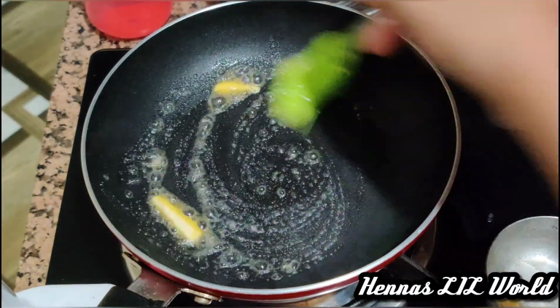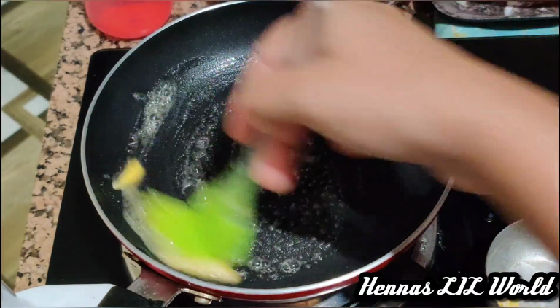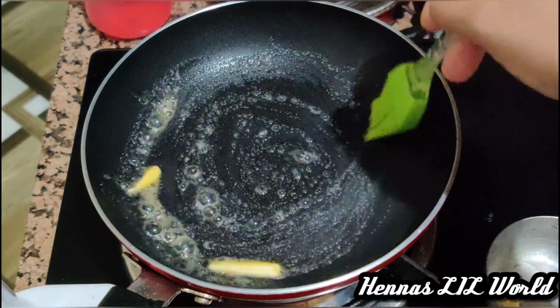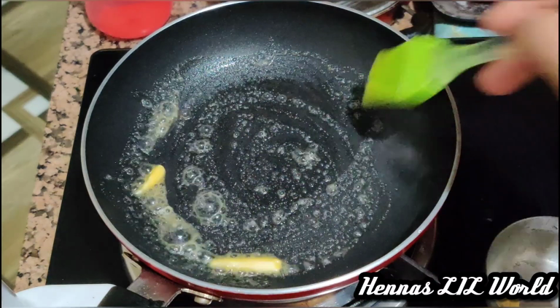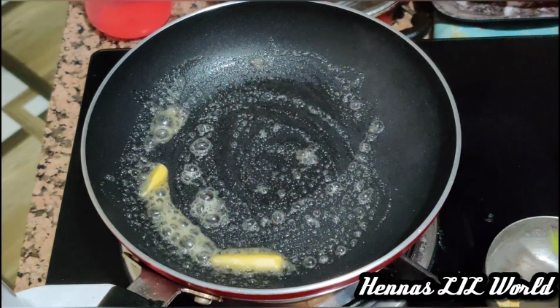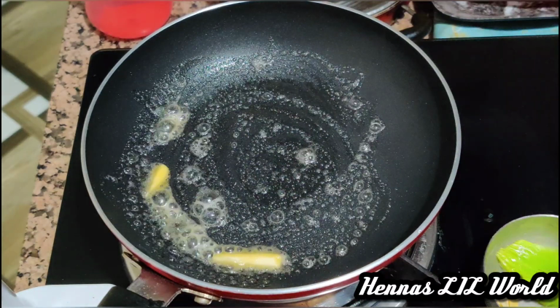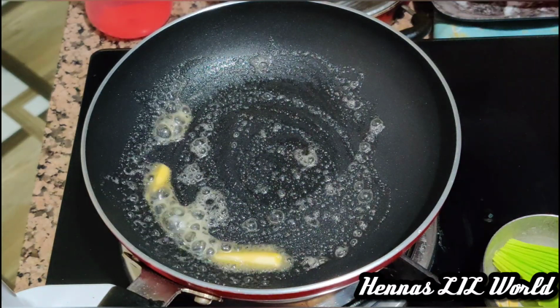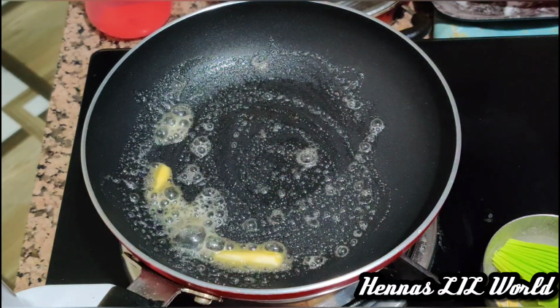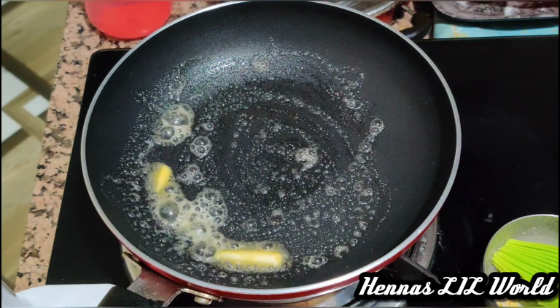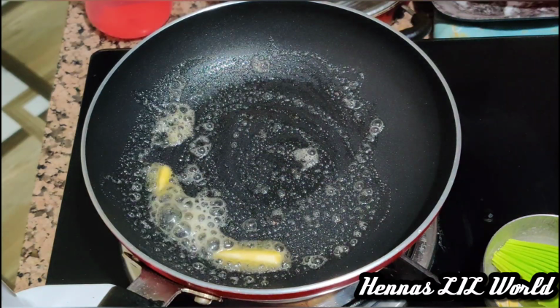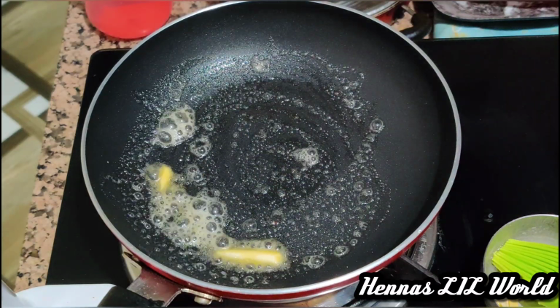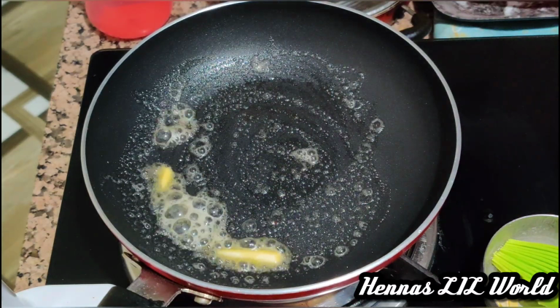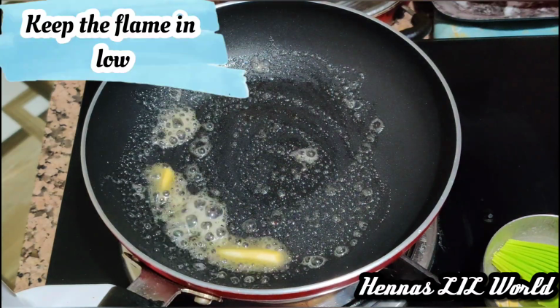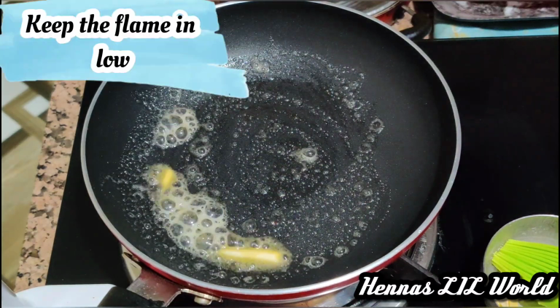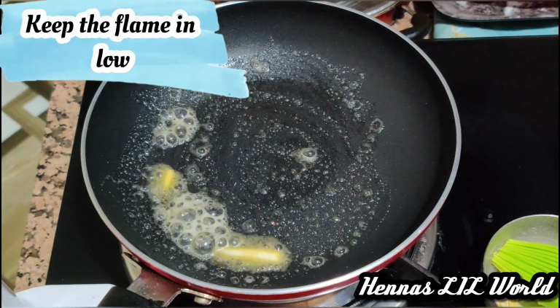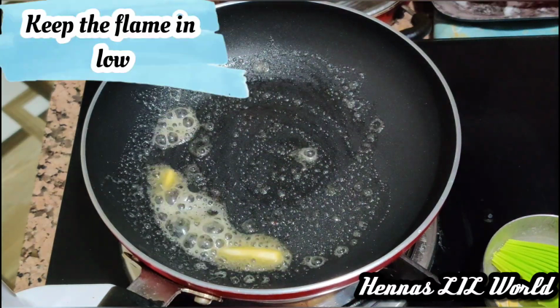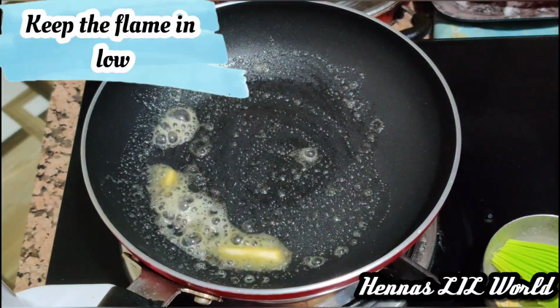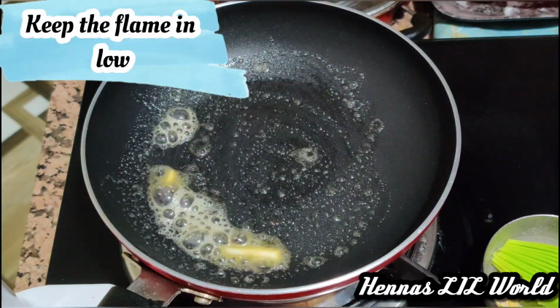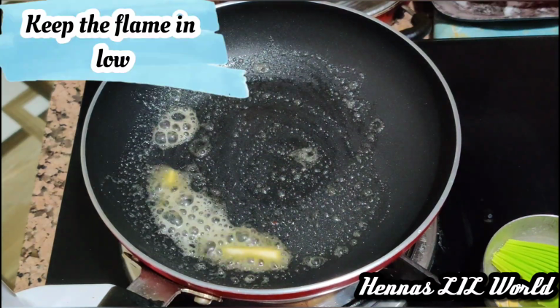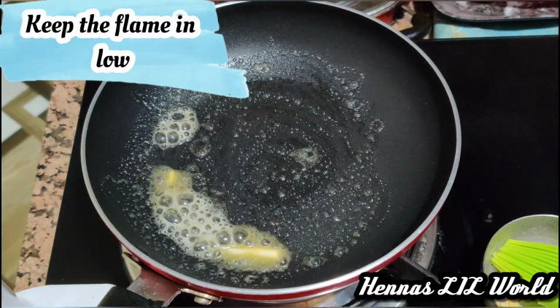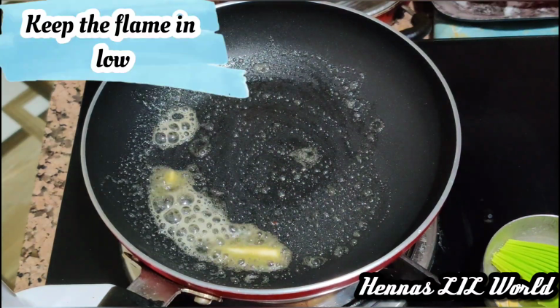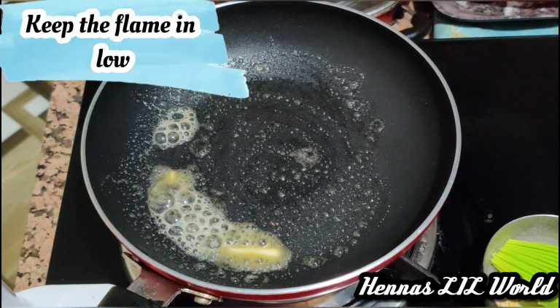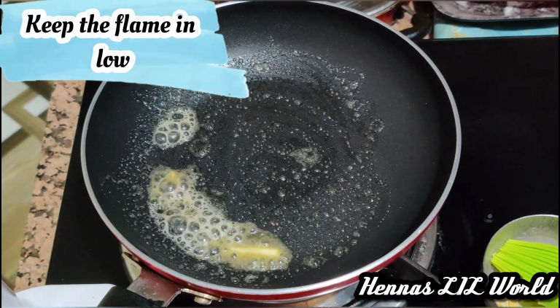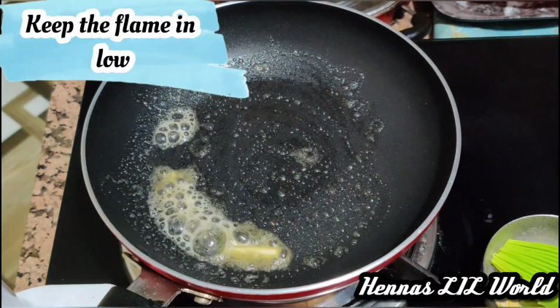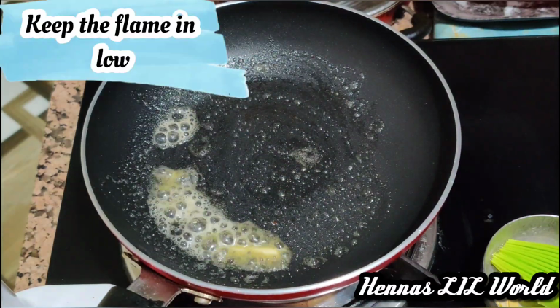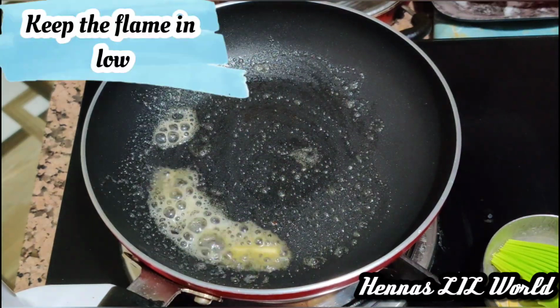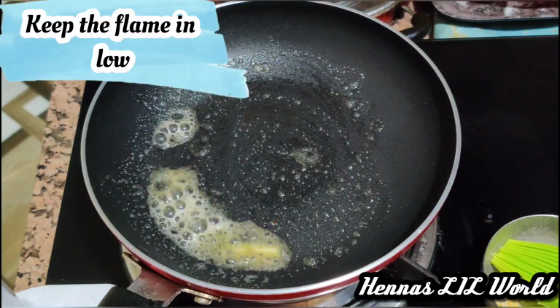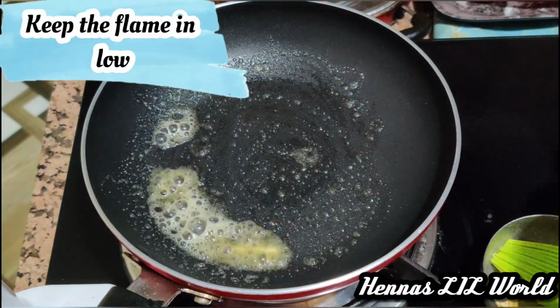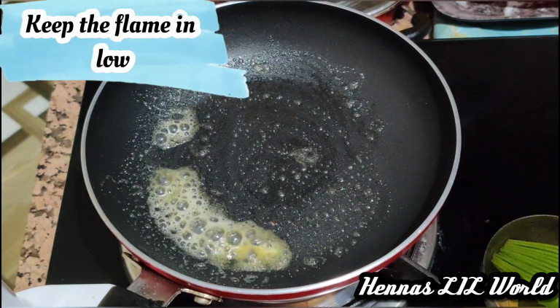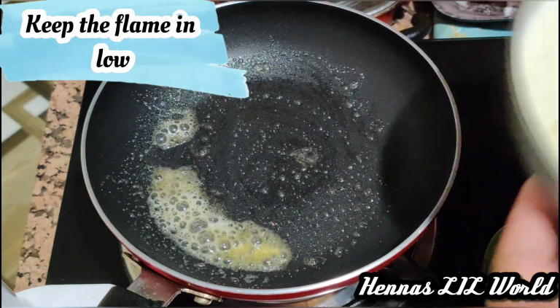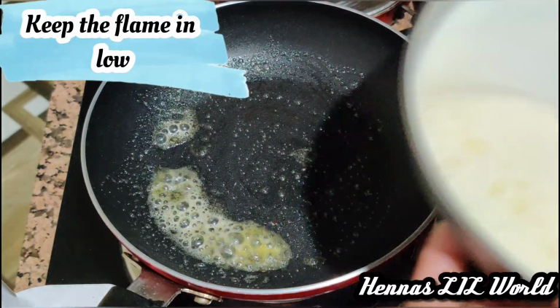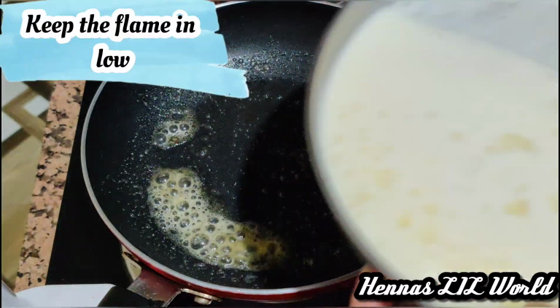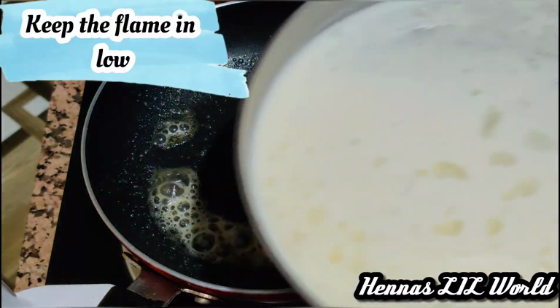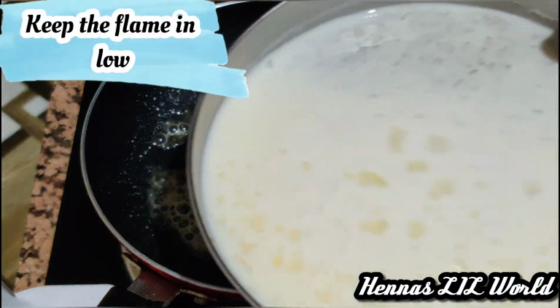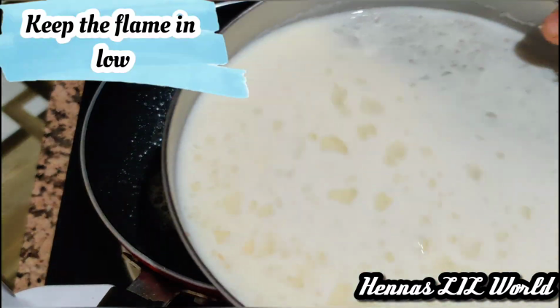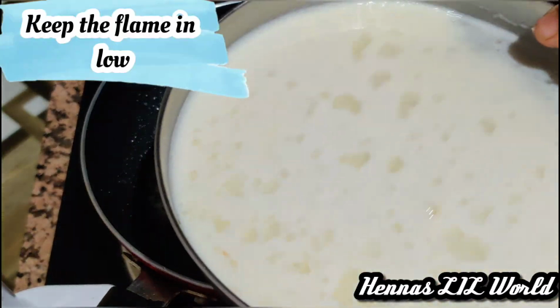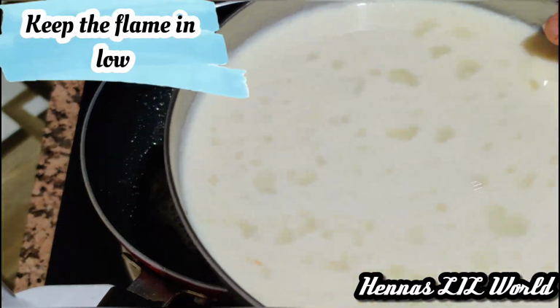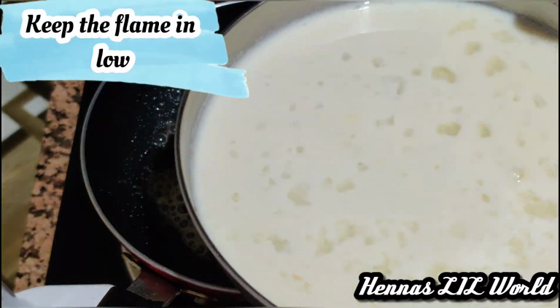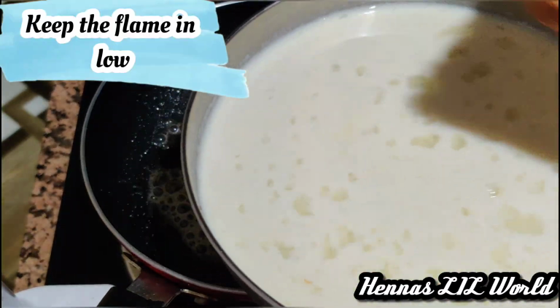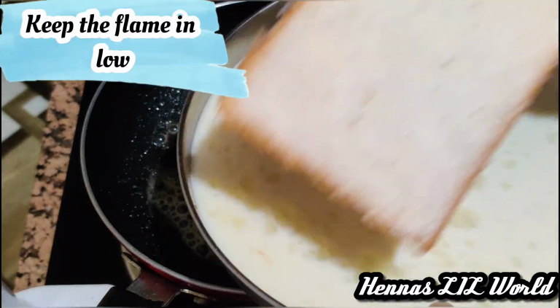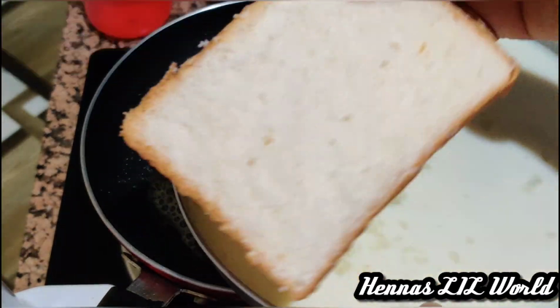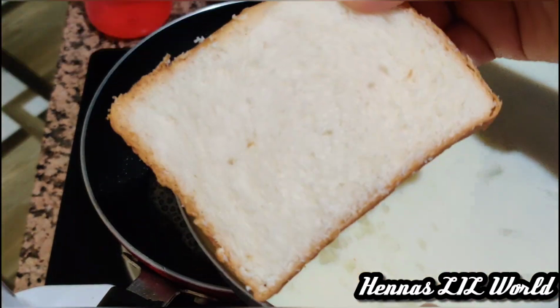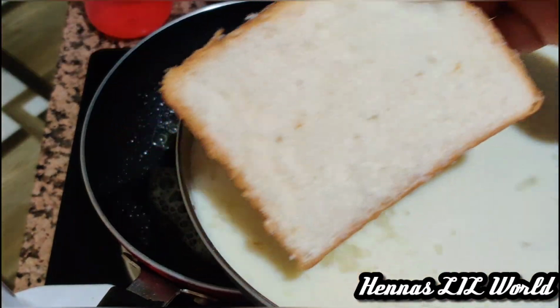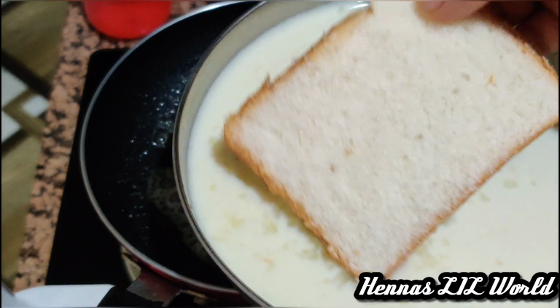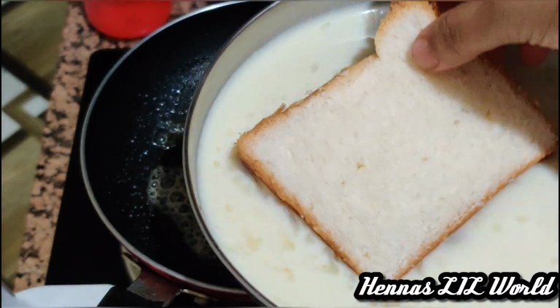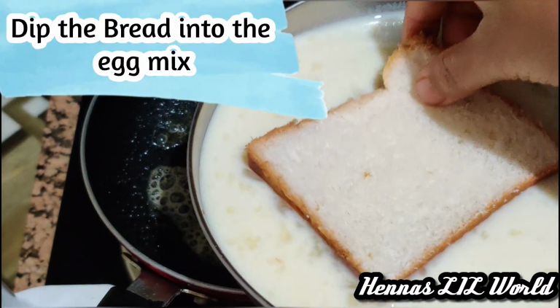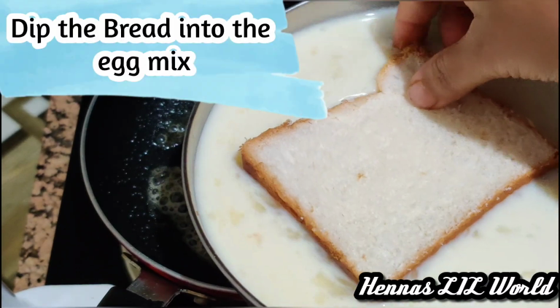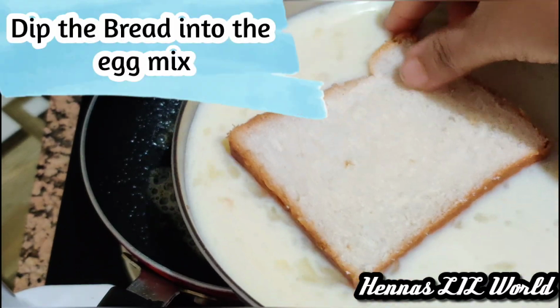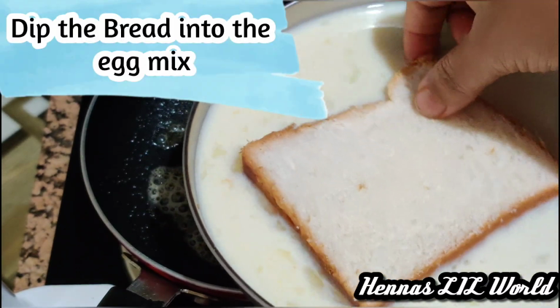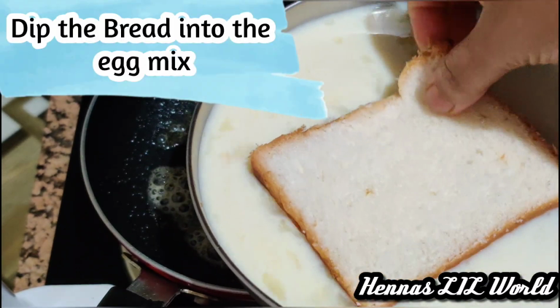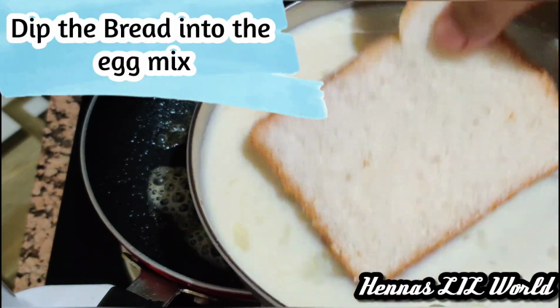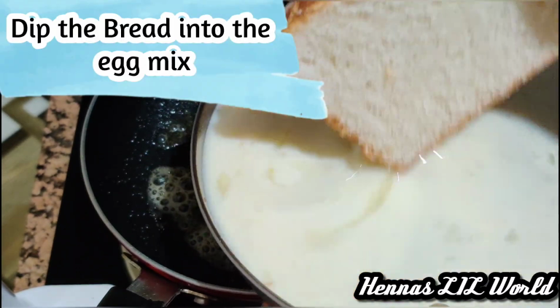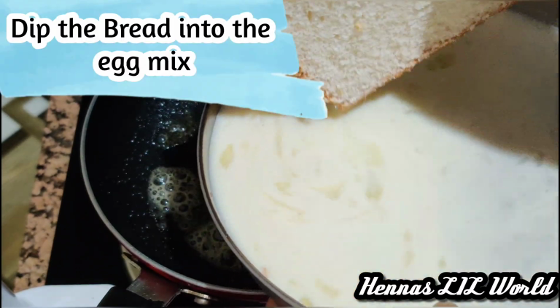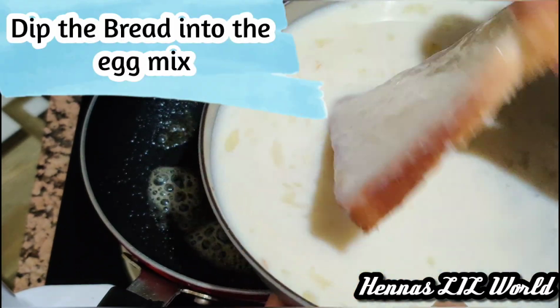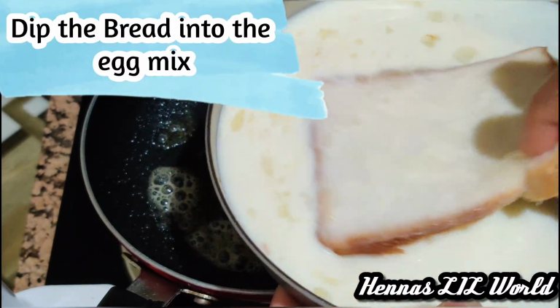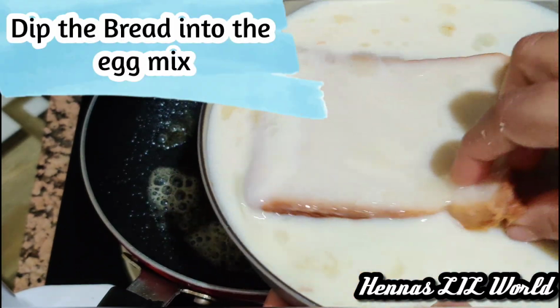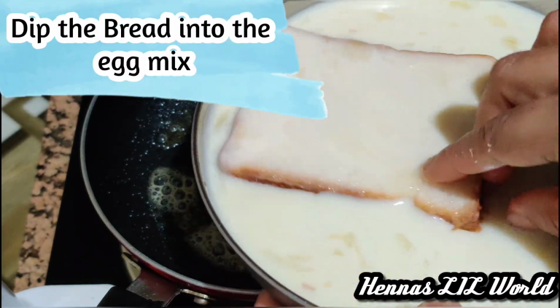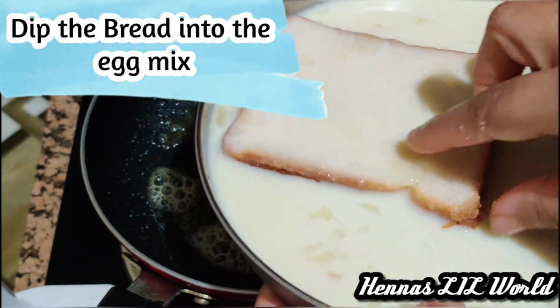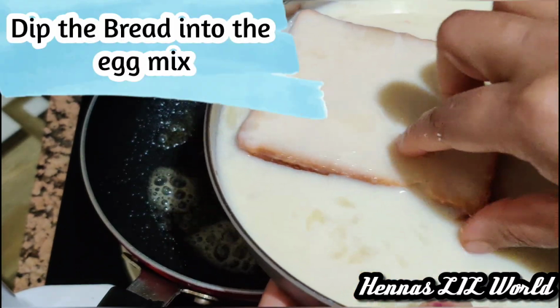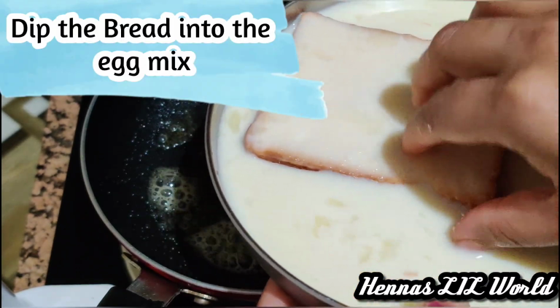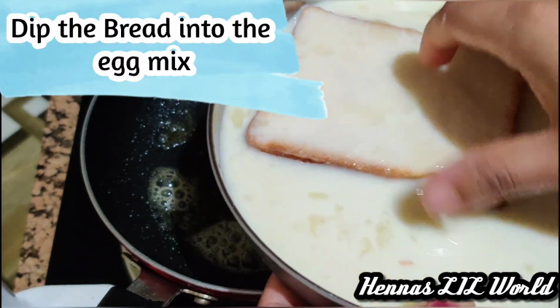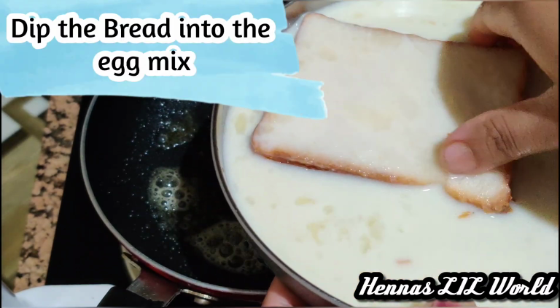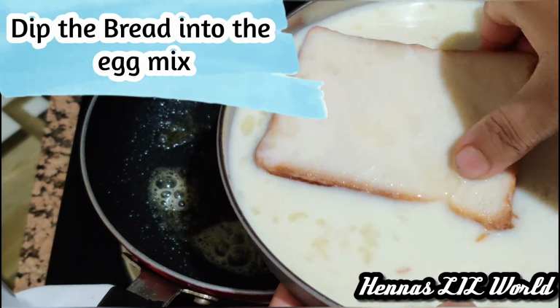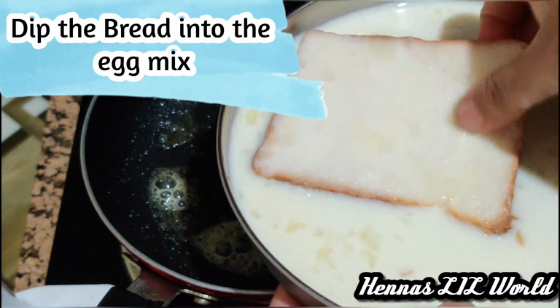Put a pan on the heat and add a little bit of butter. Then put the bread in the mix.